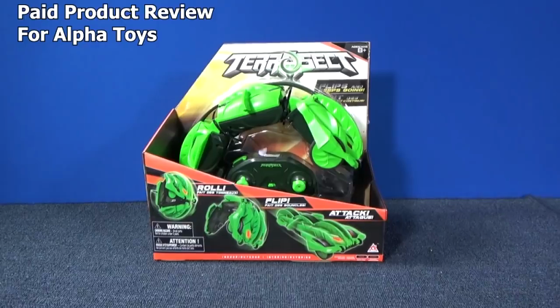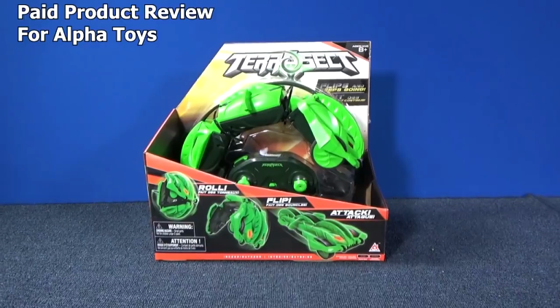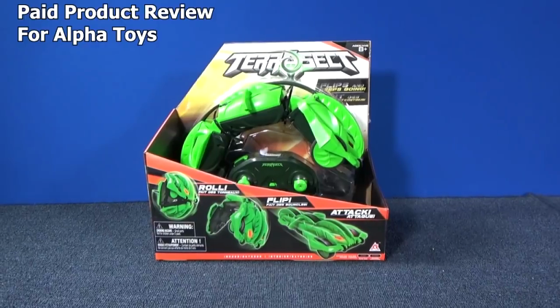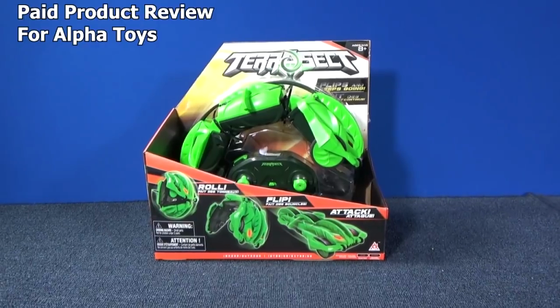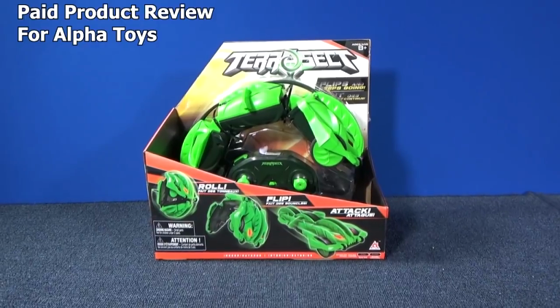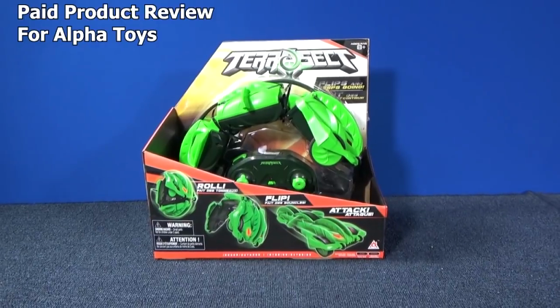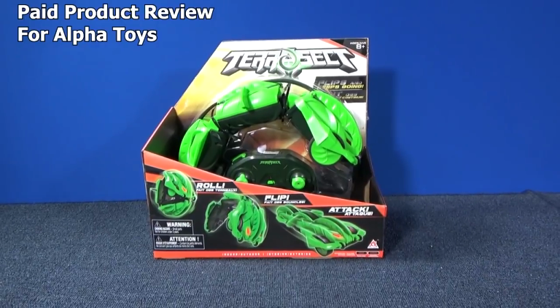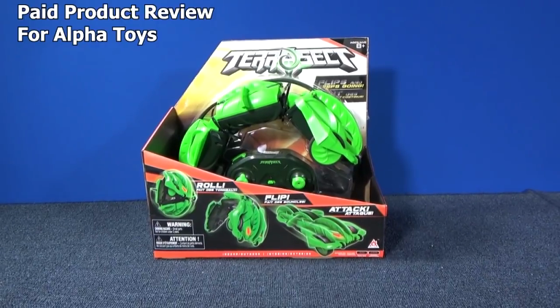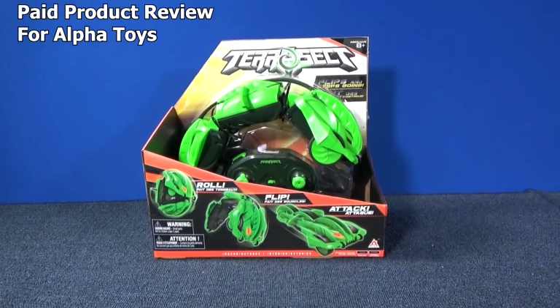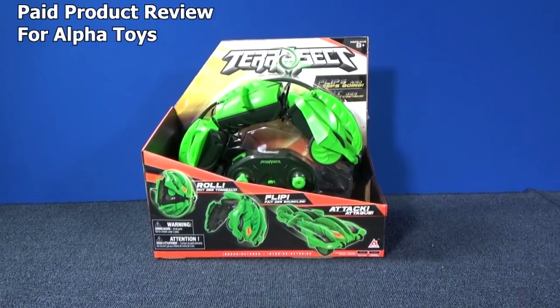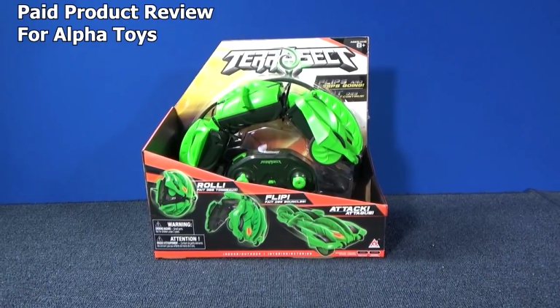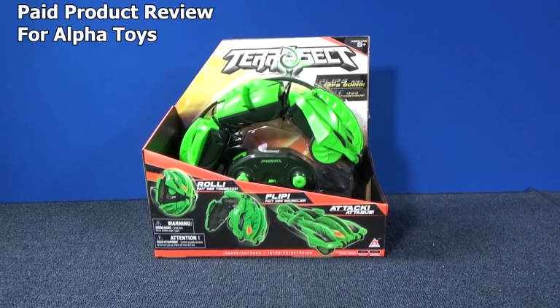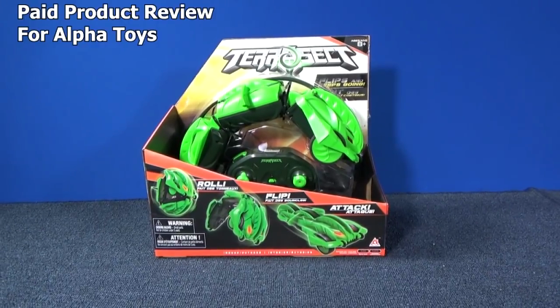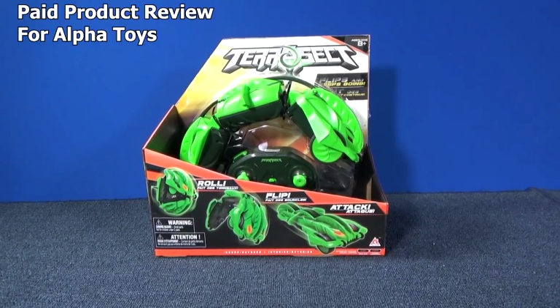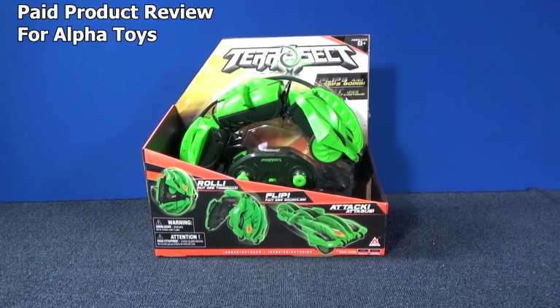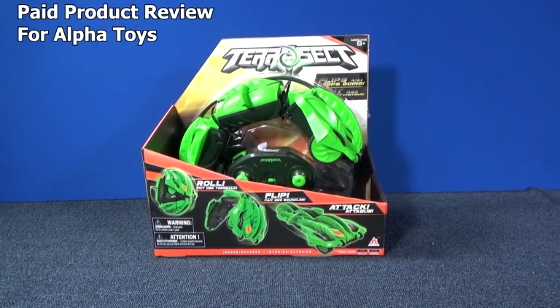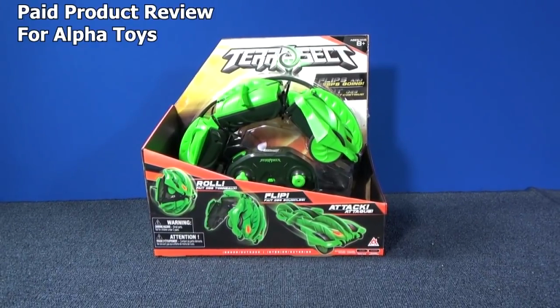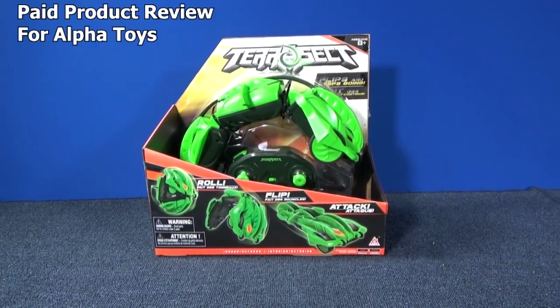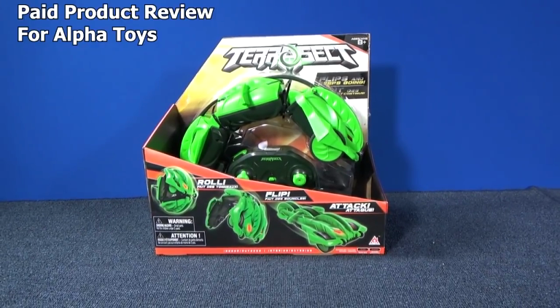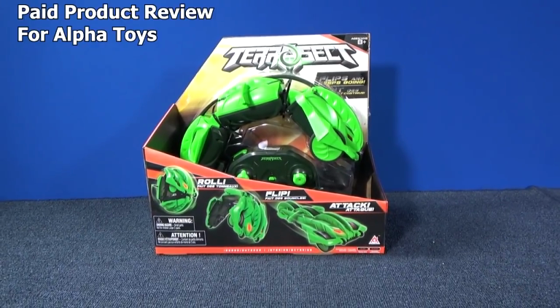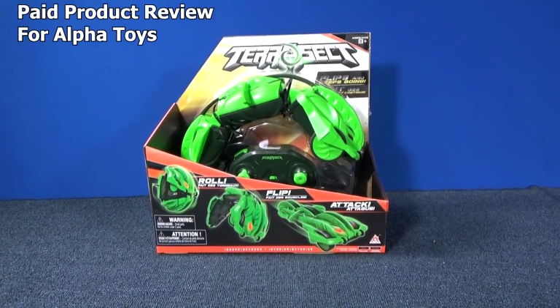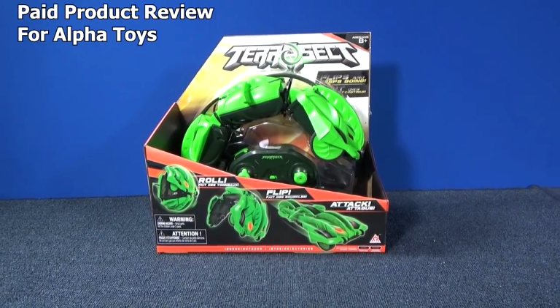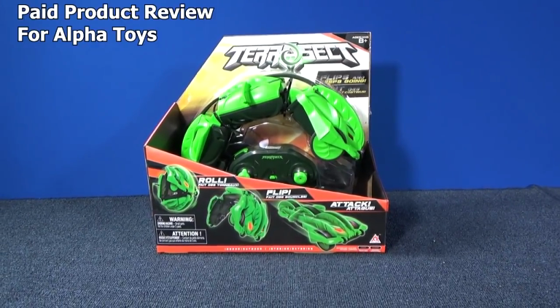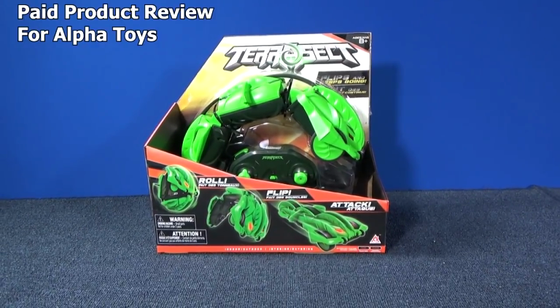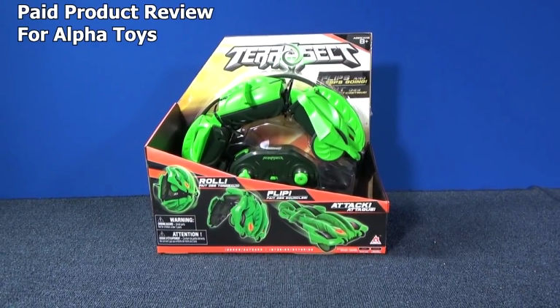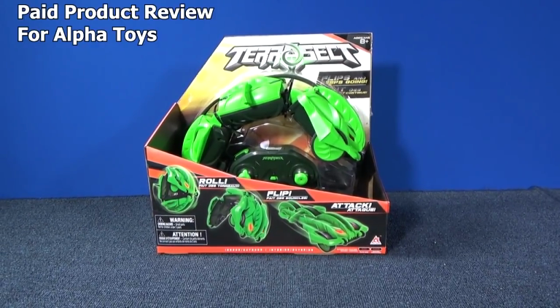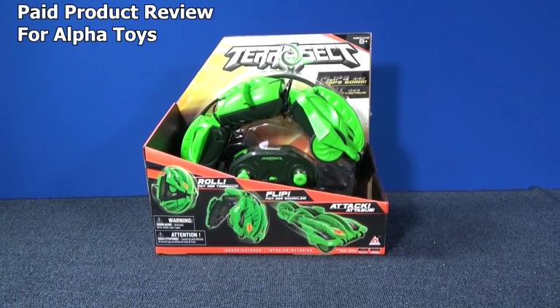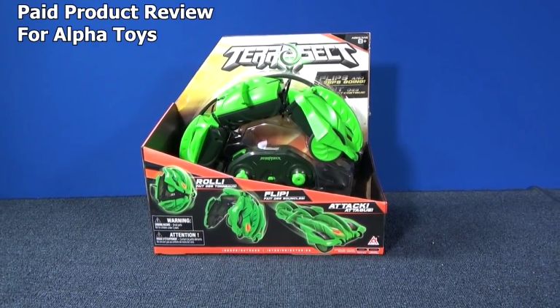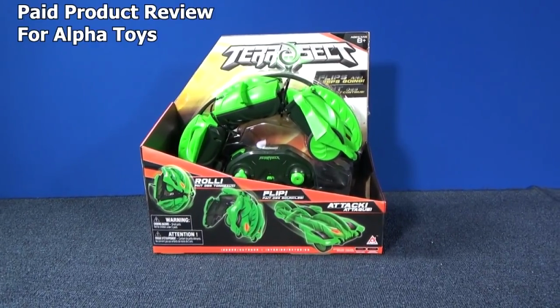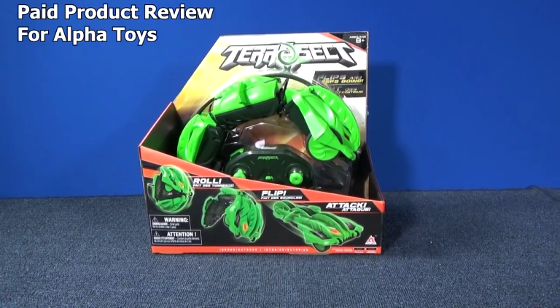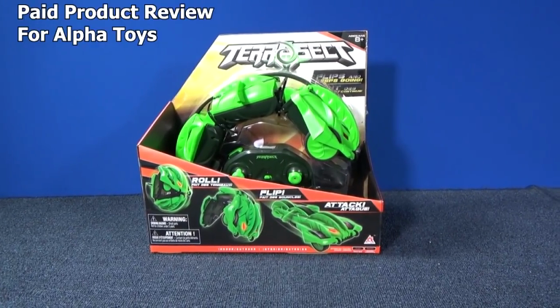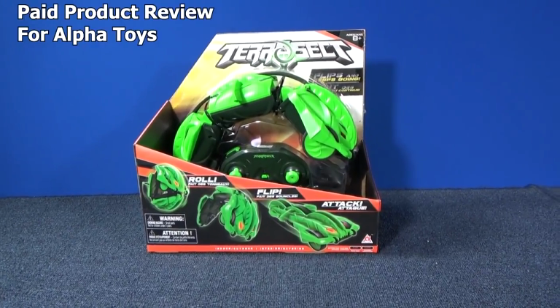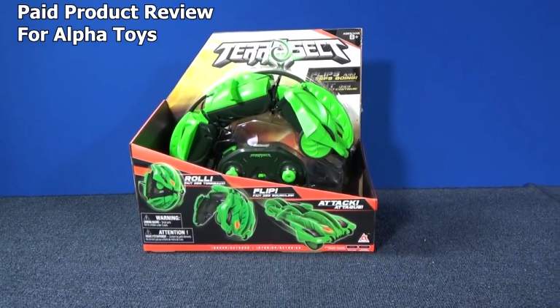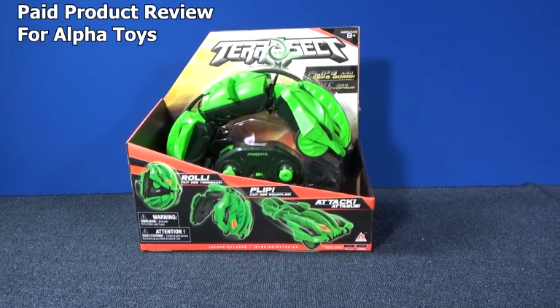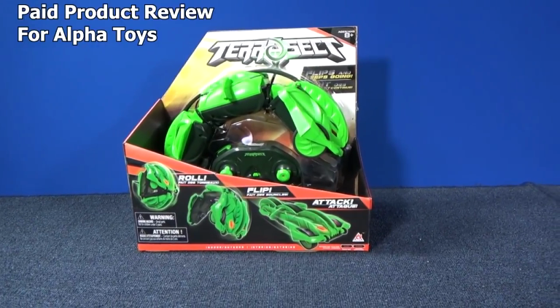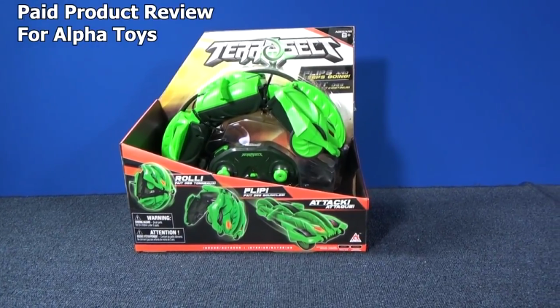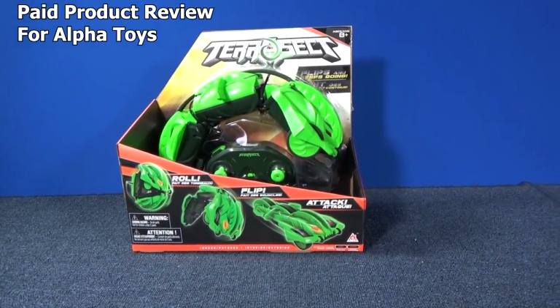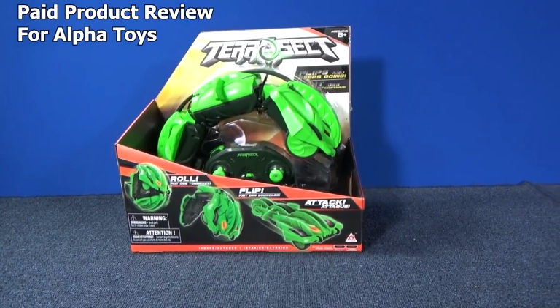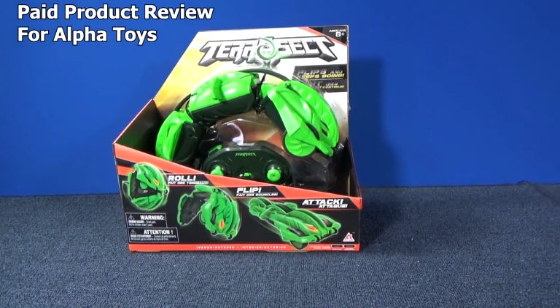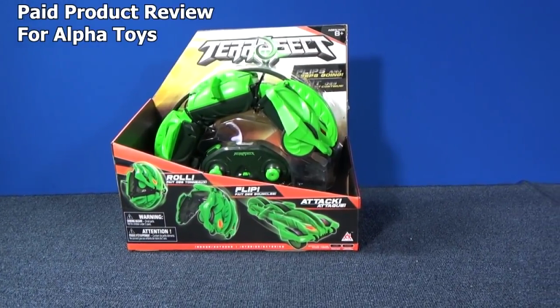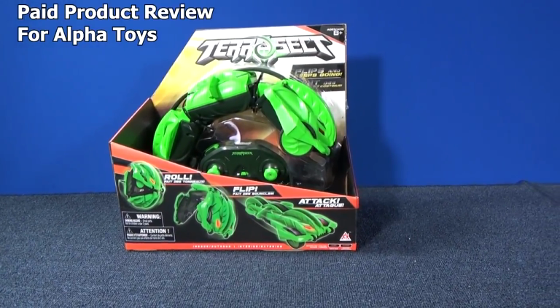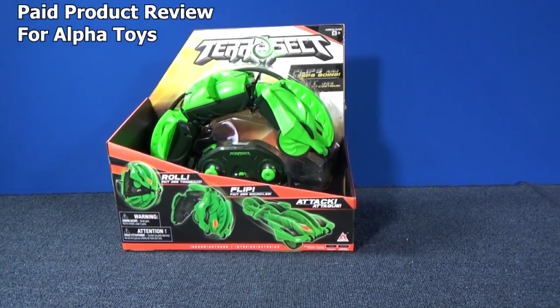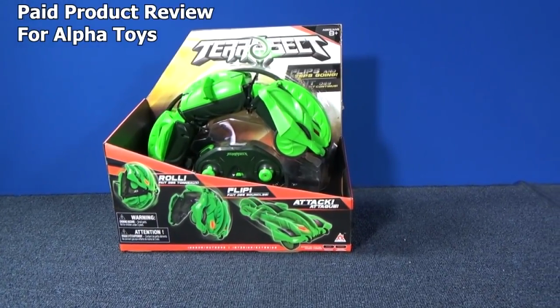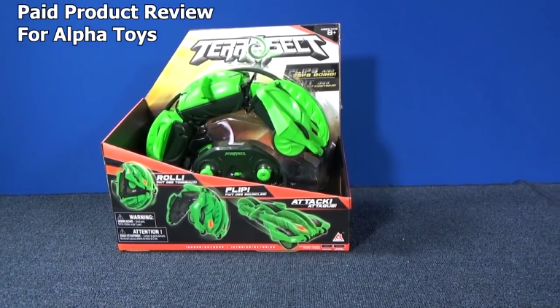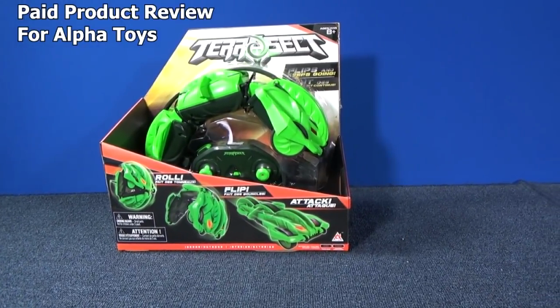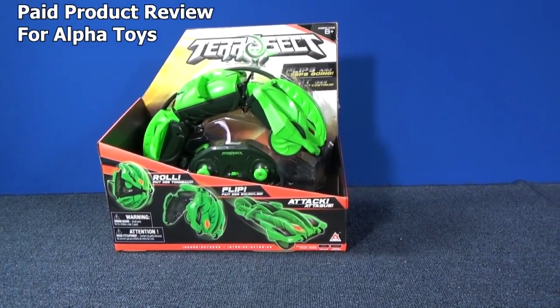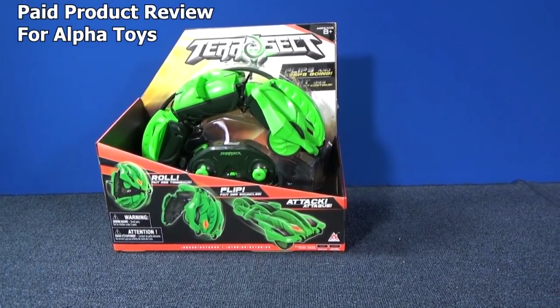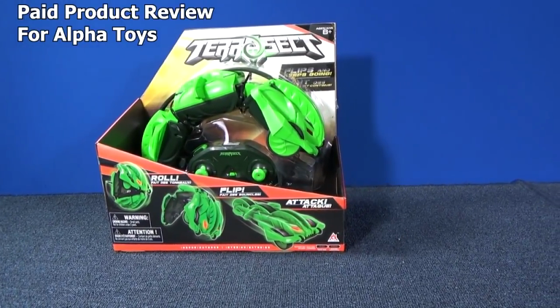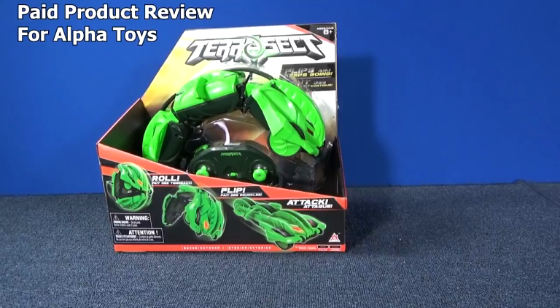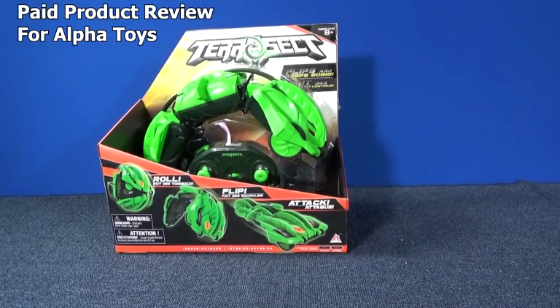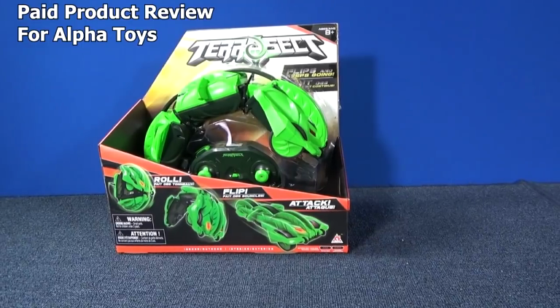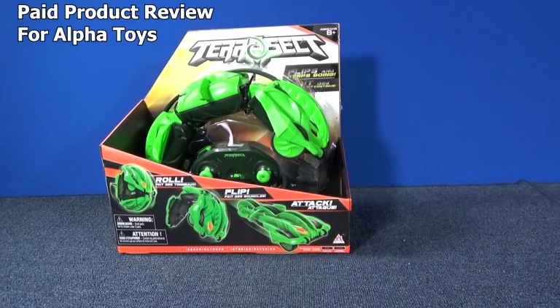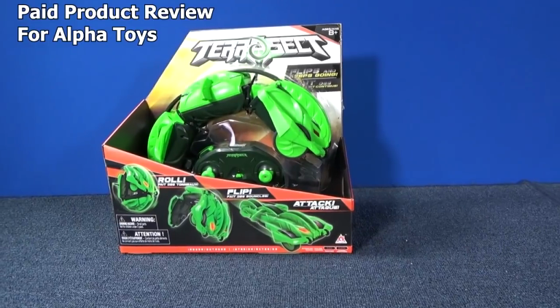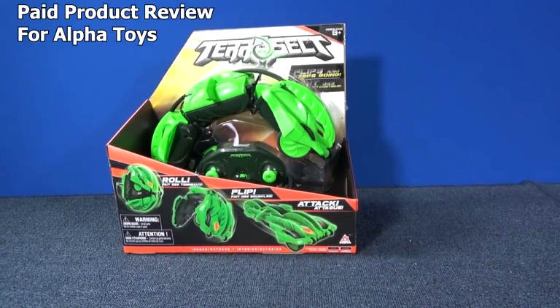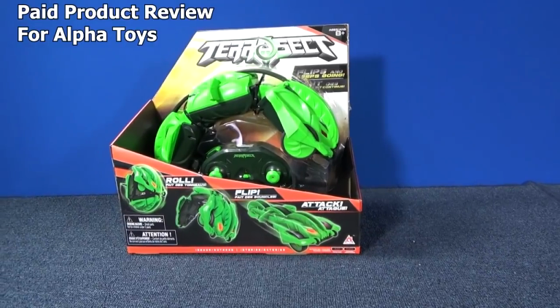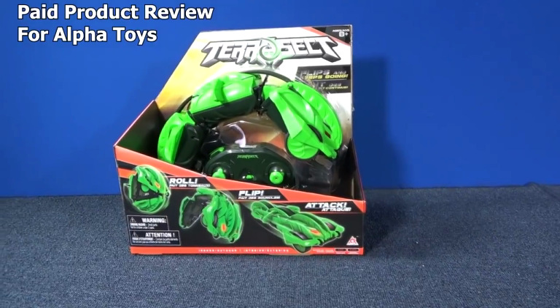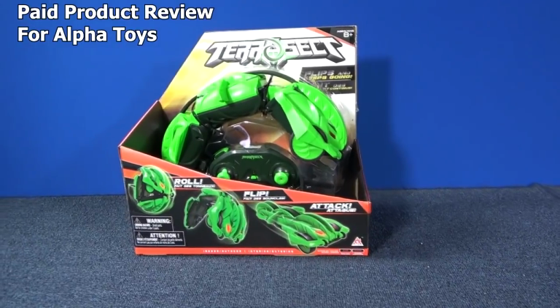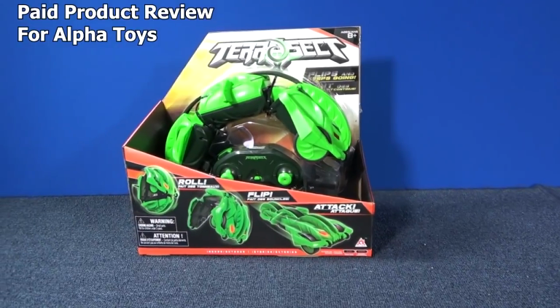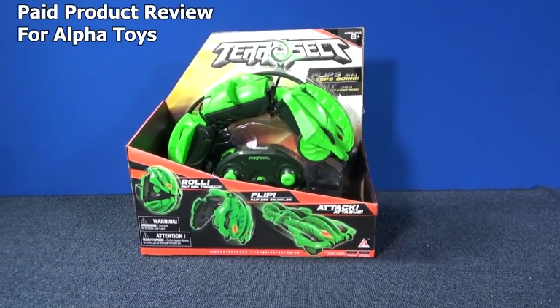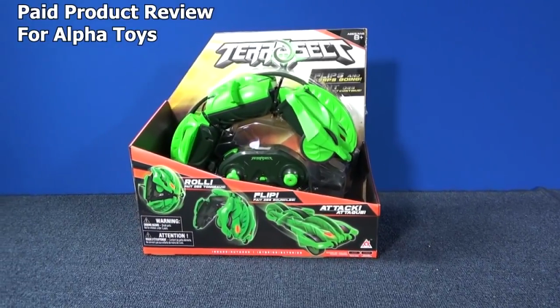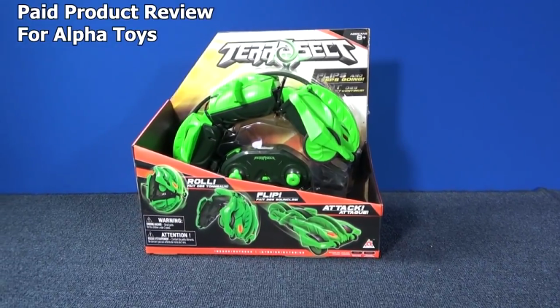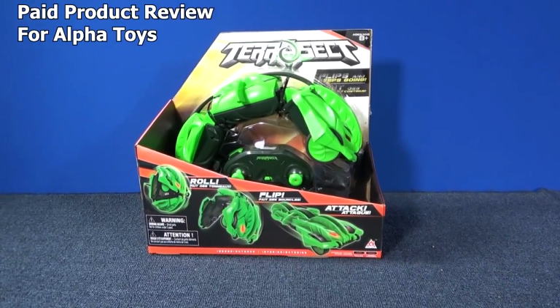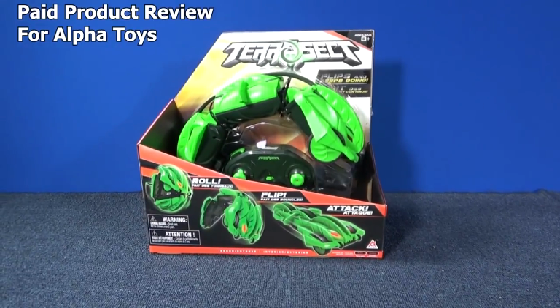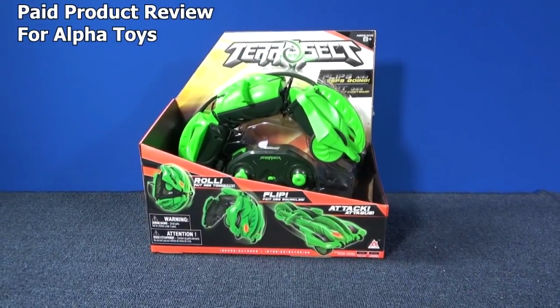This video is a paid product review for Alpha Toys. I'm going to check out Terasect, their radio control toy.